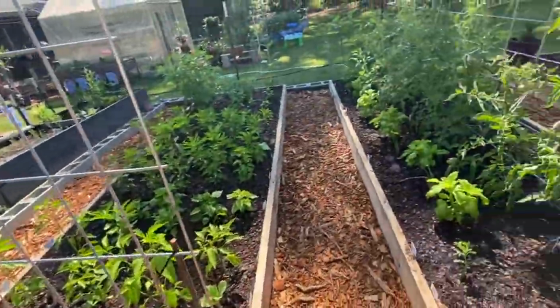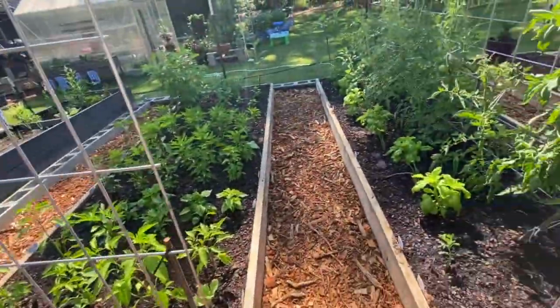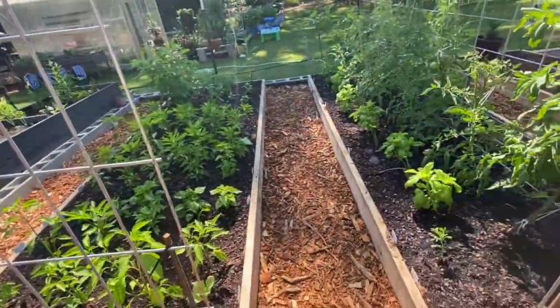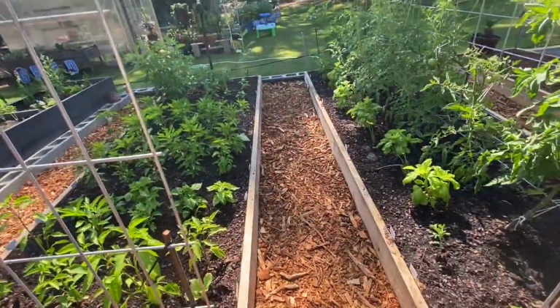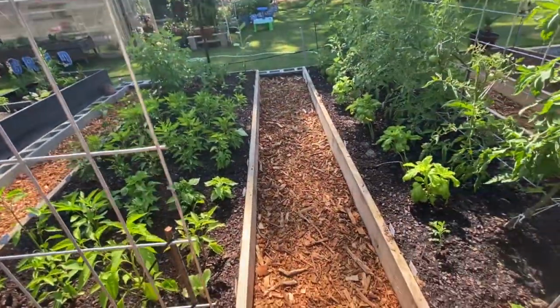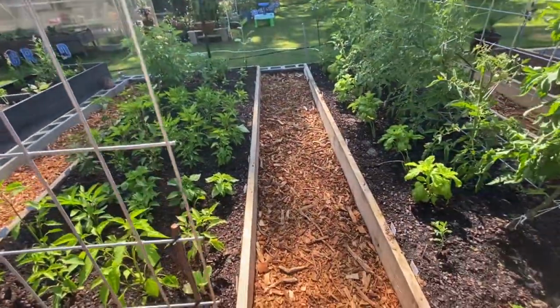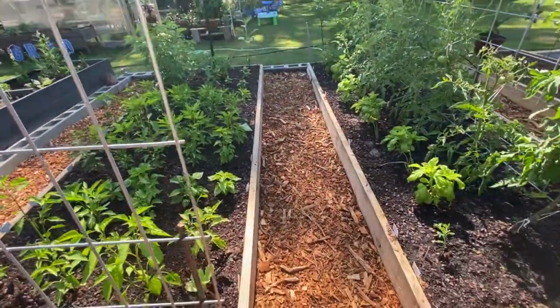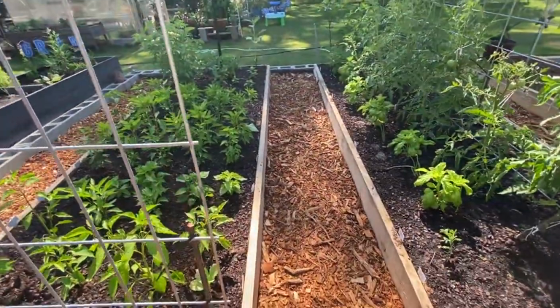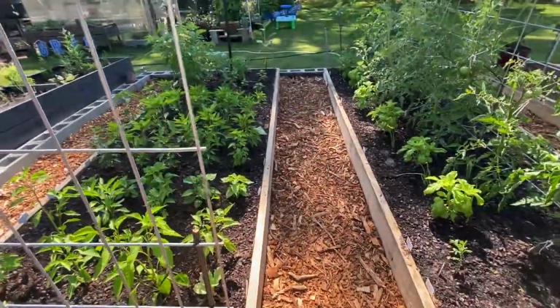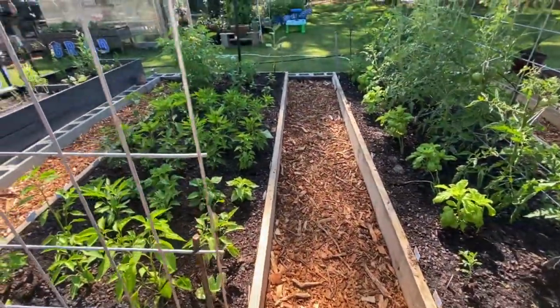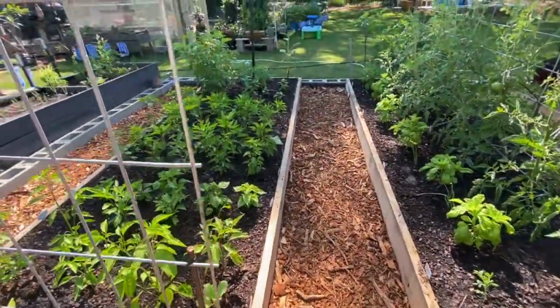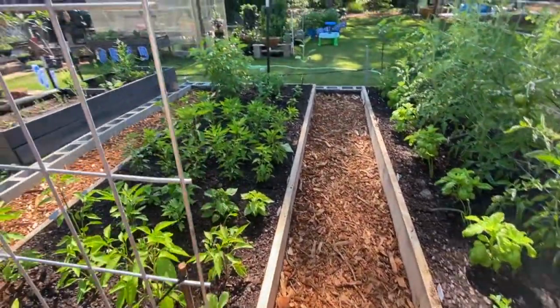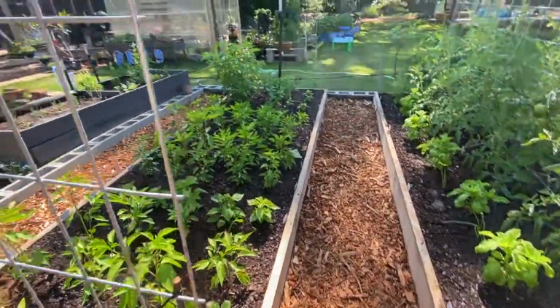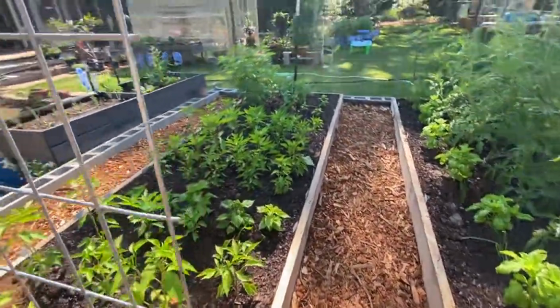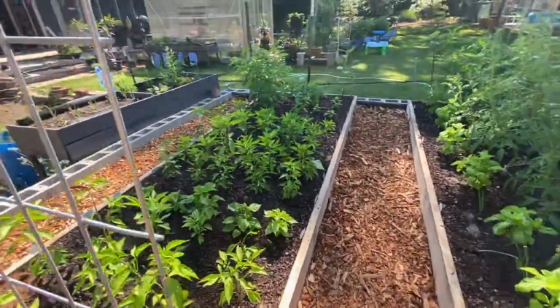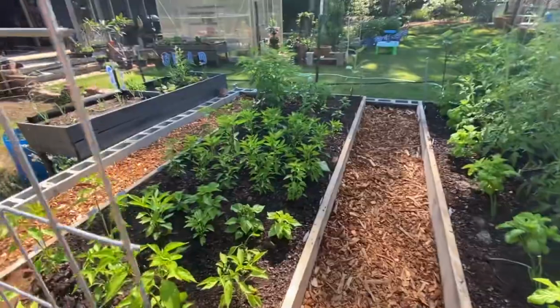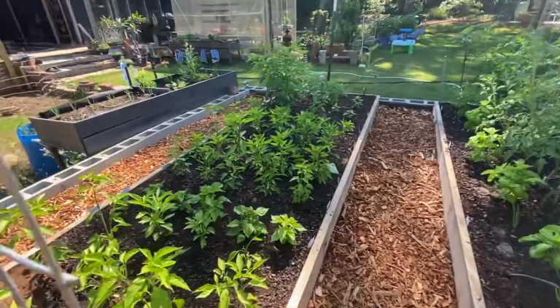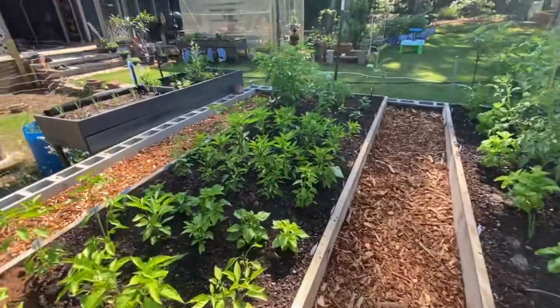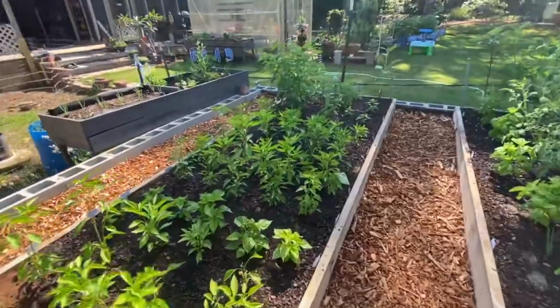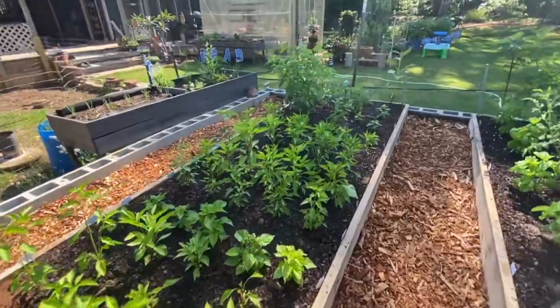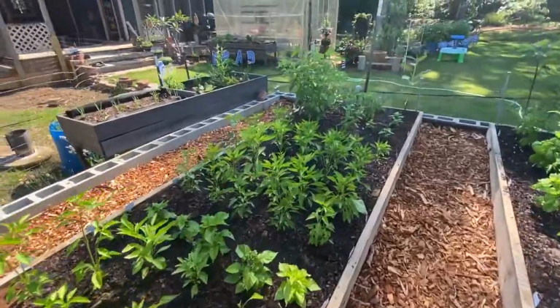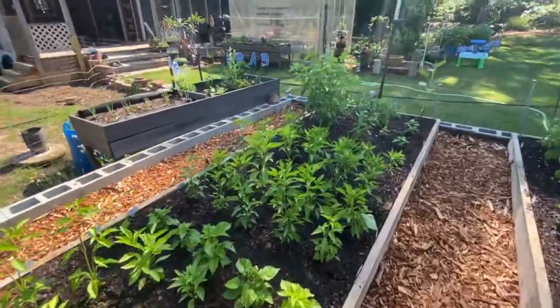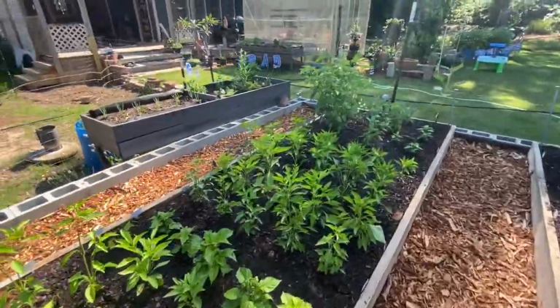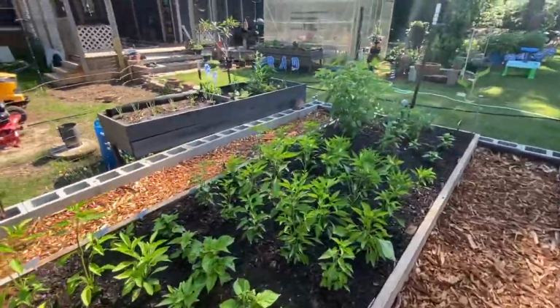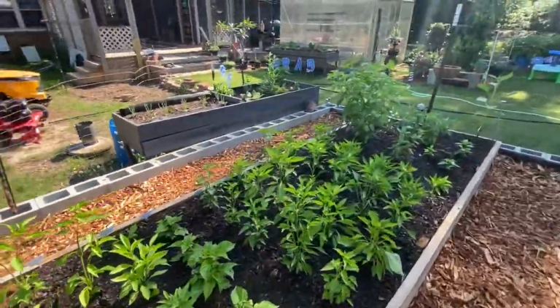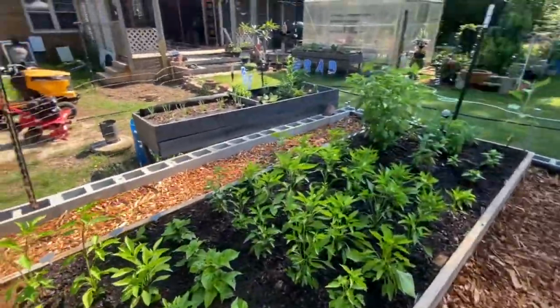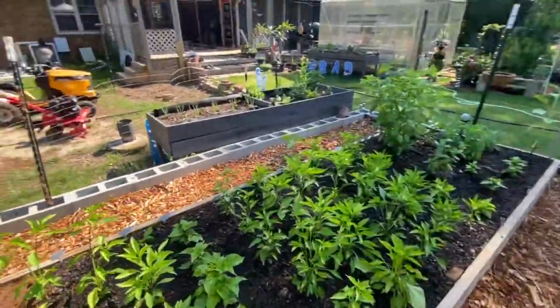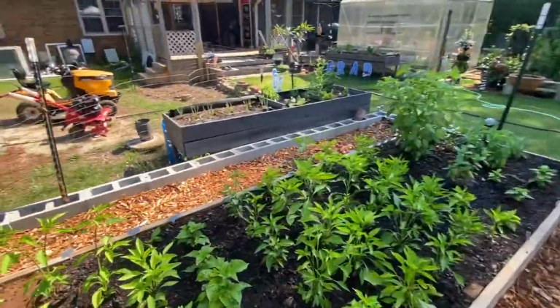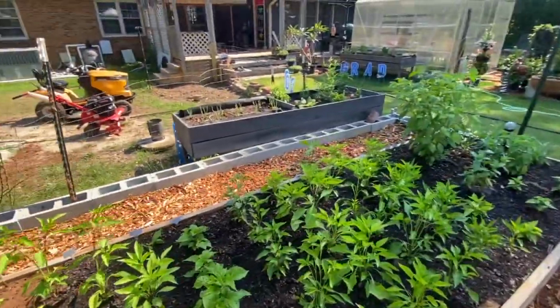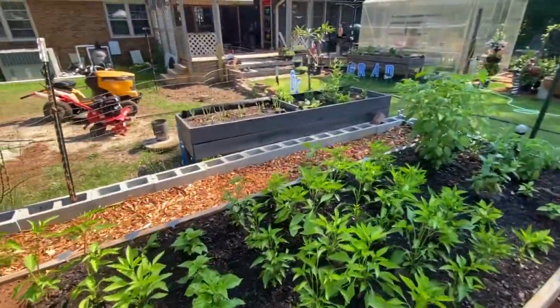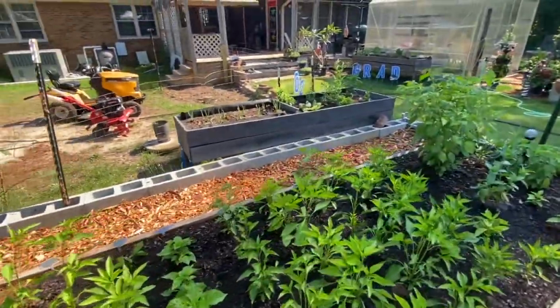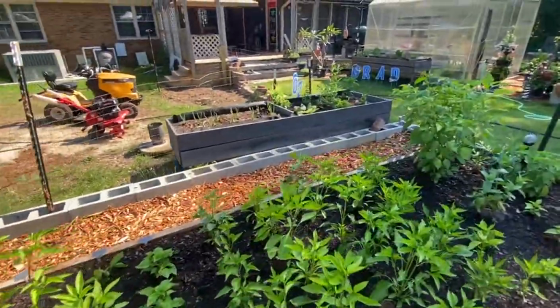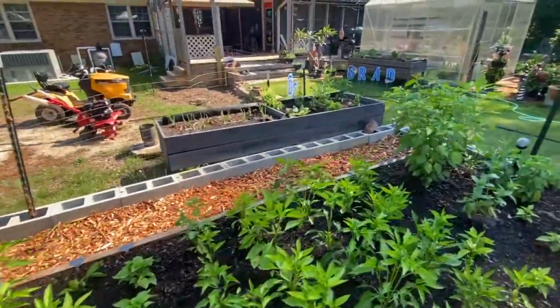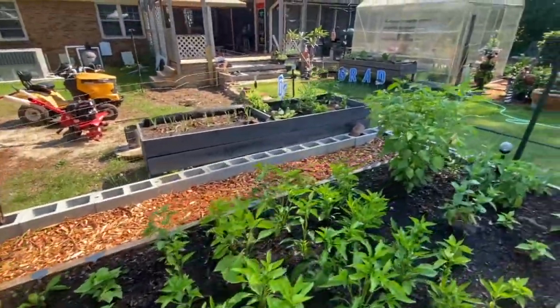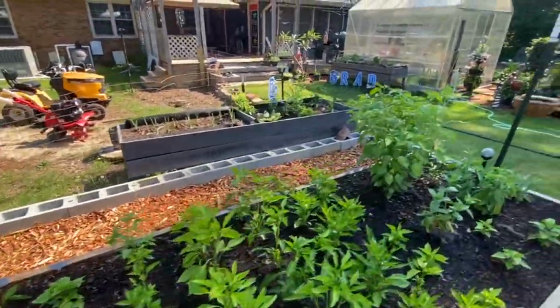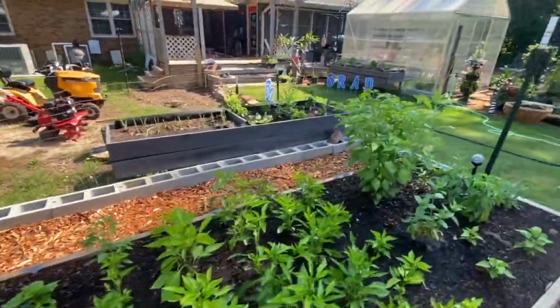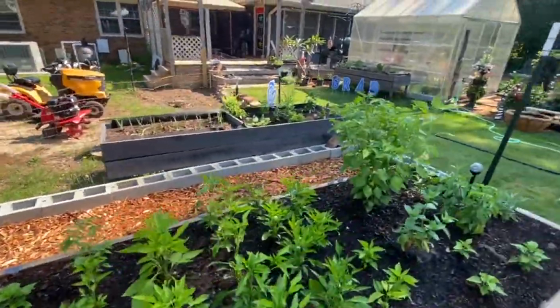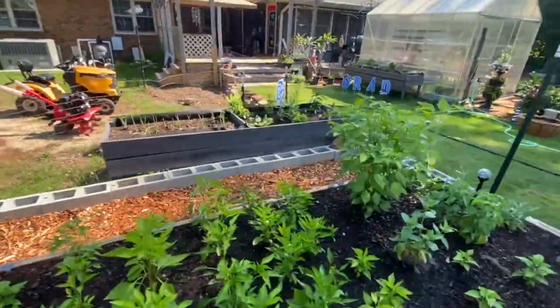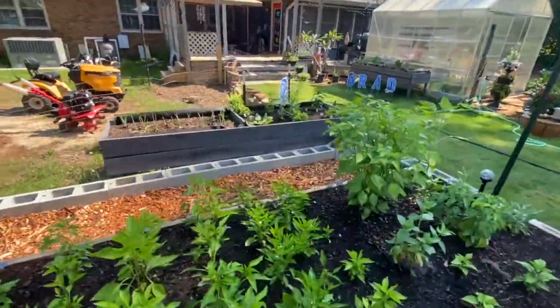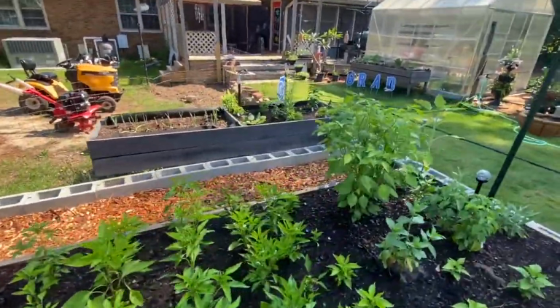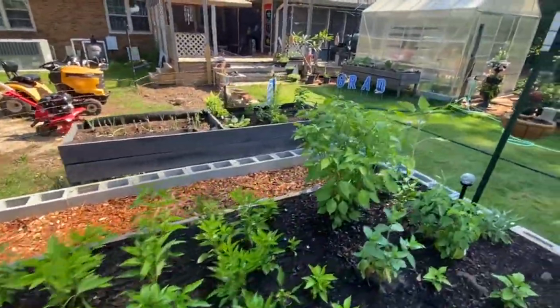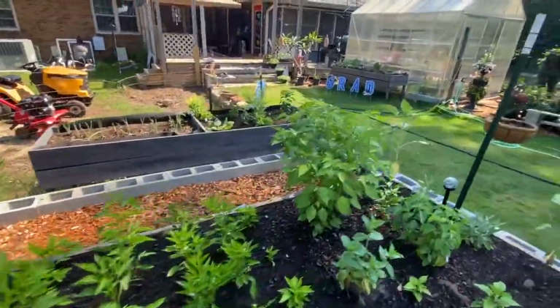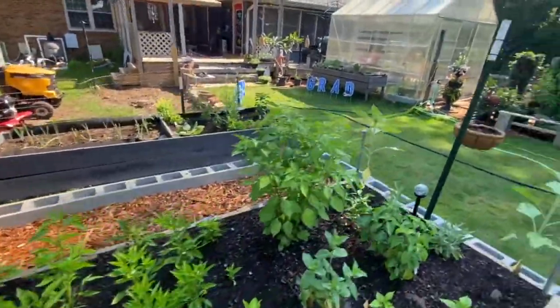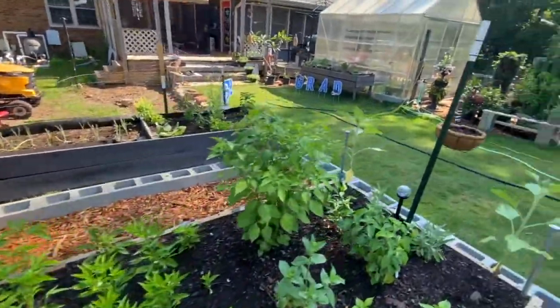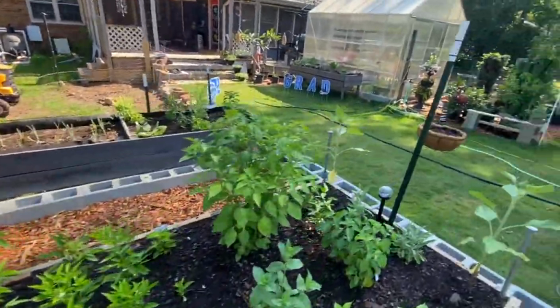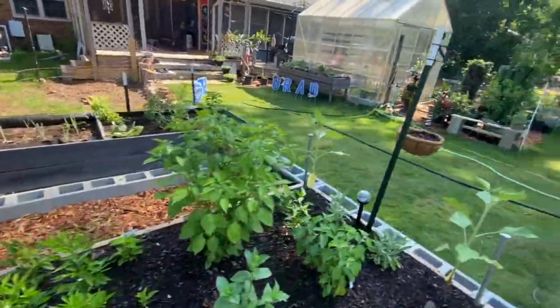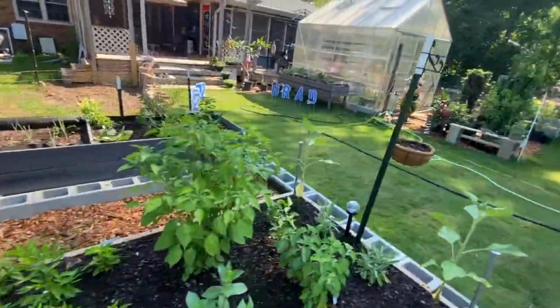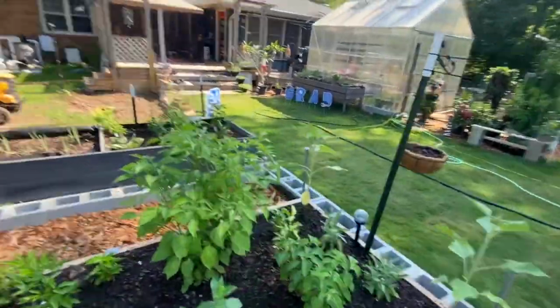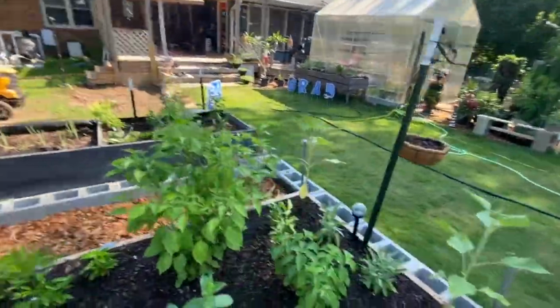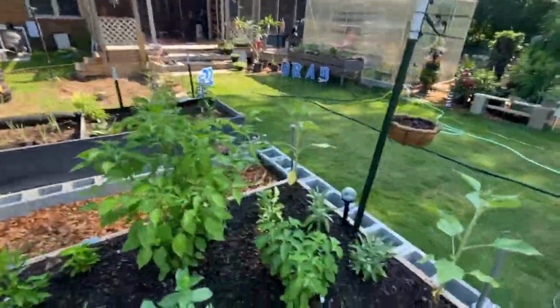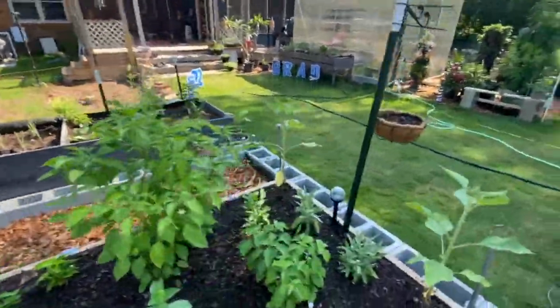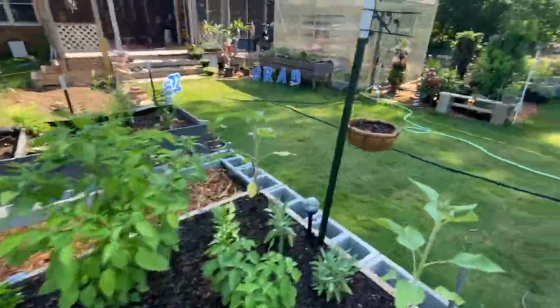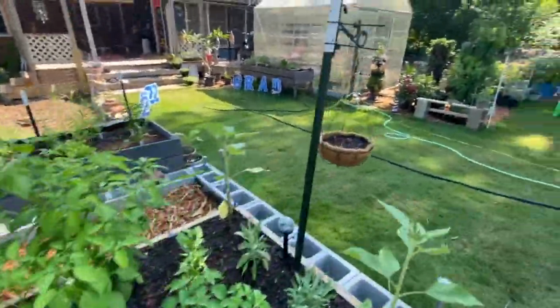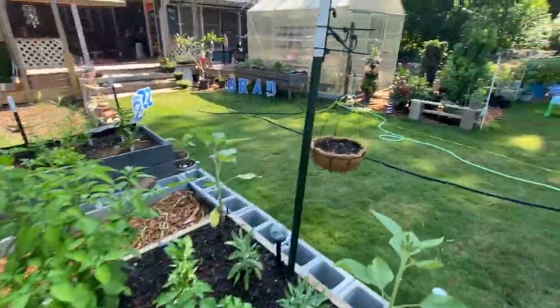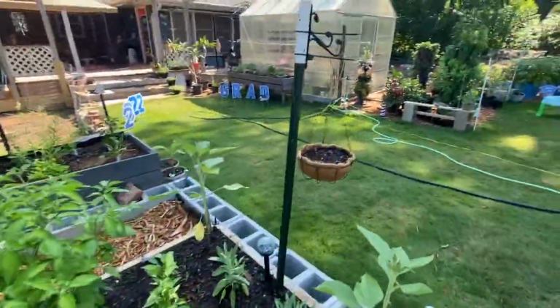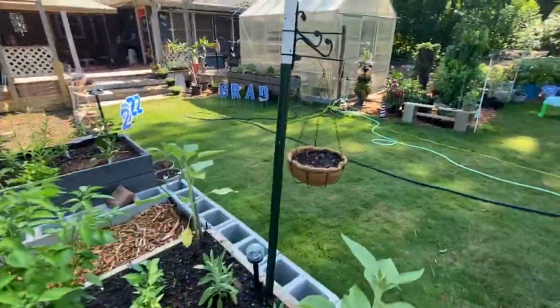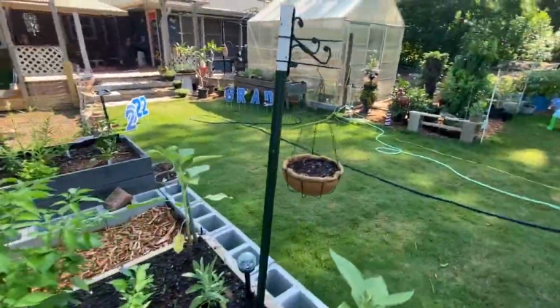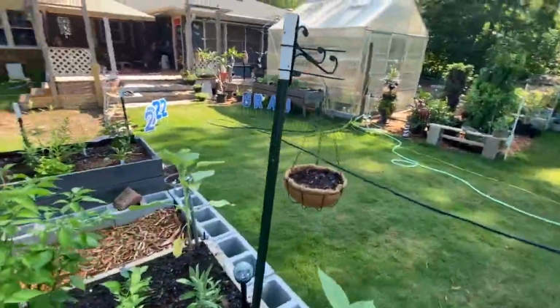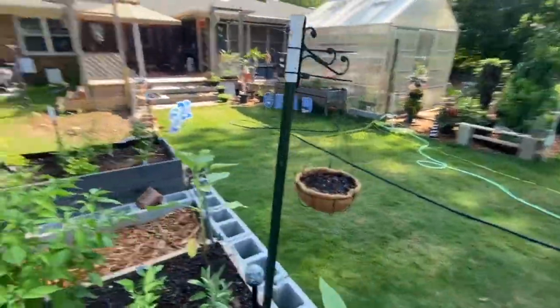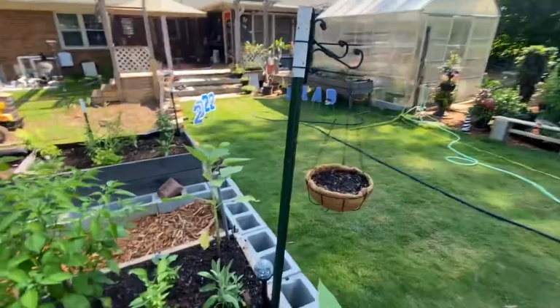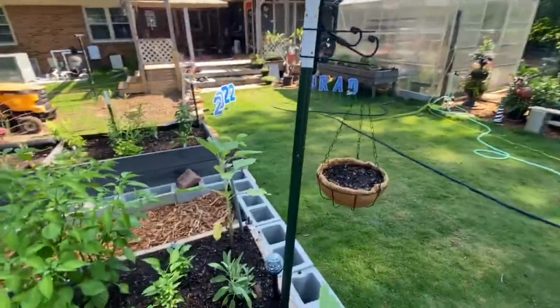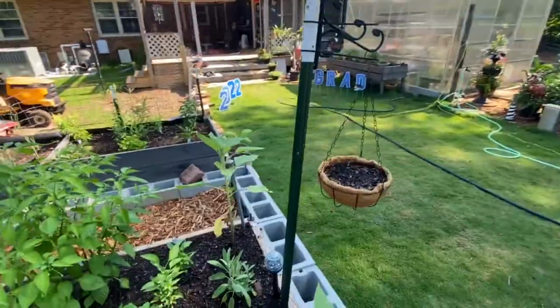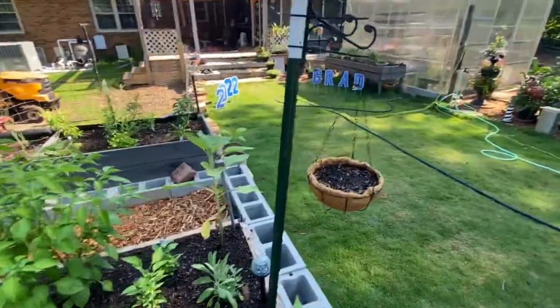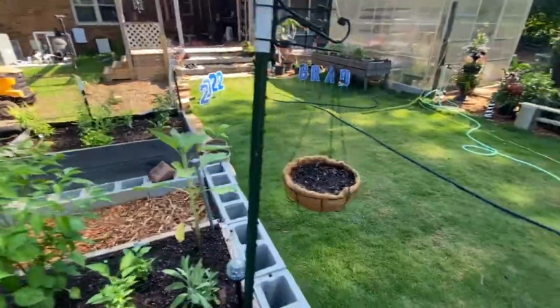These are the front two beds with the arches that I'm really excited to see get covered up, and I will do a separate video for my other beds.